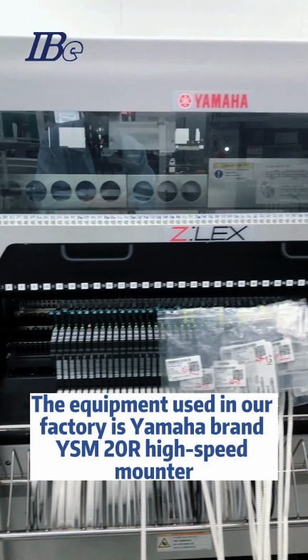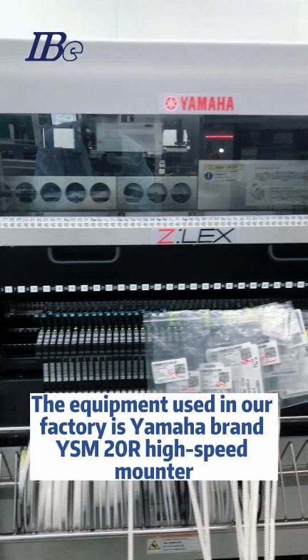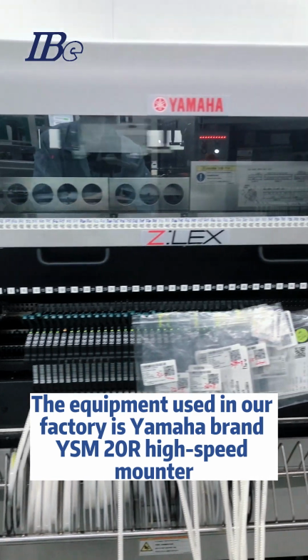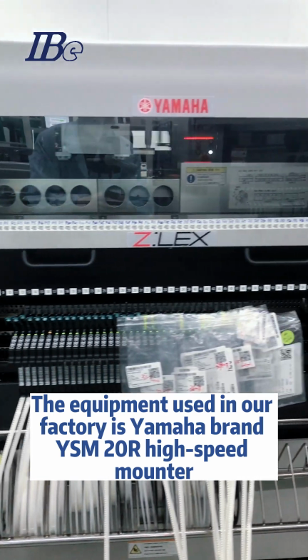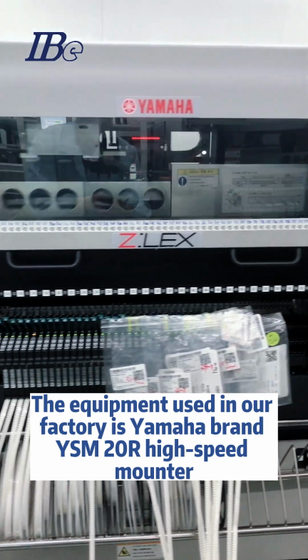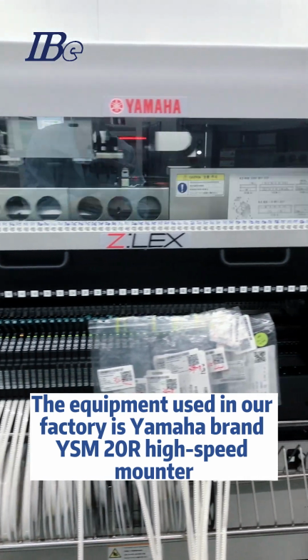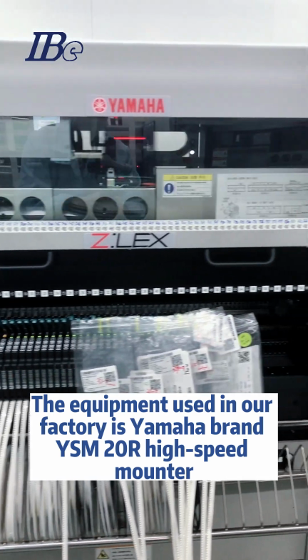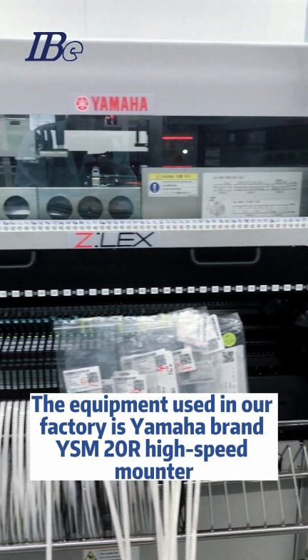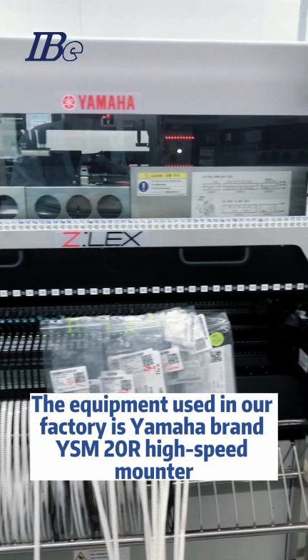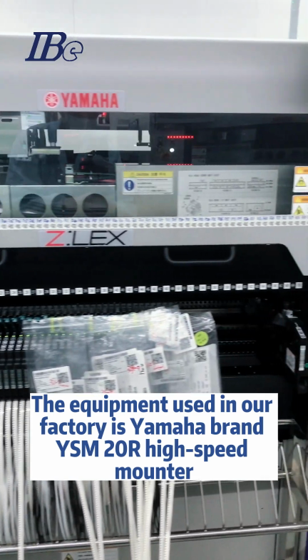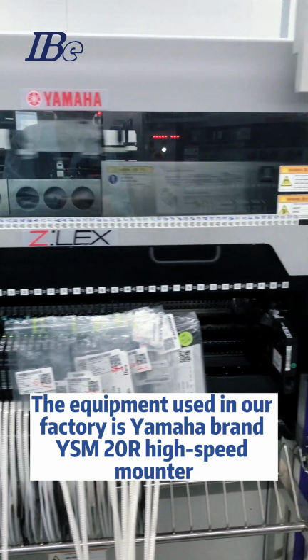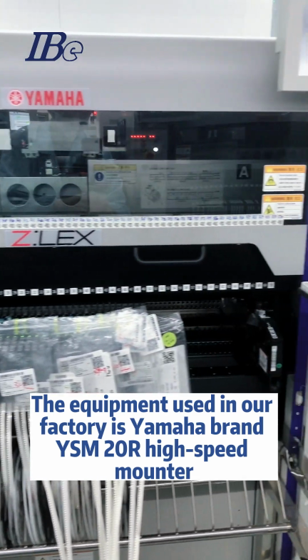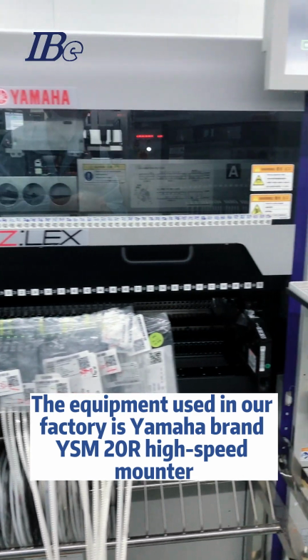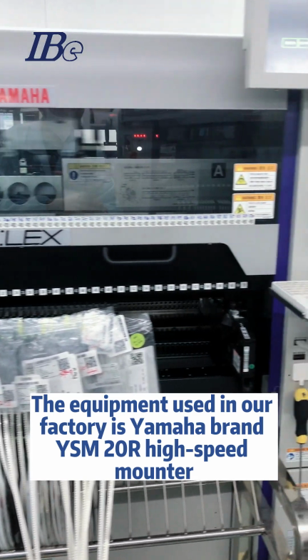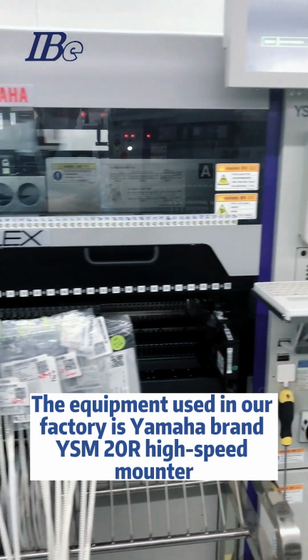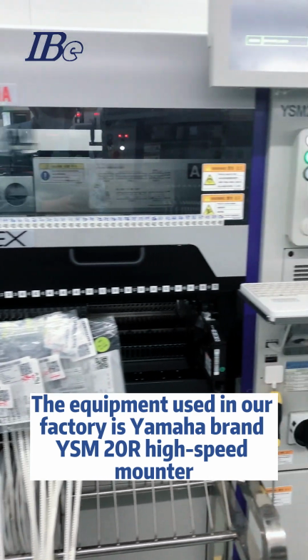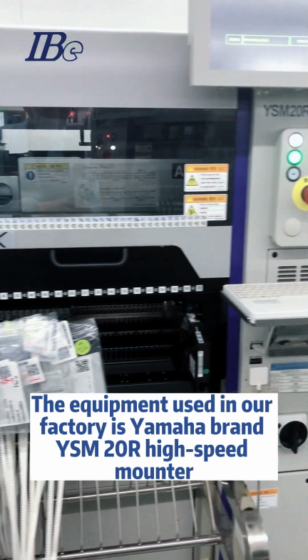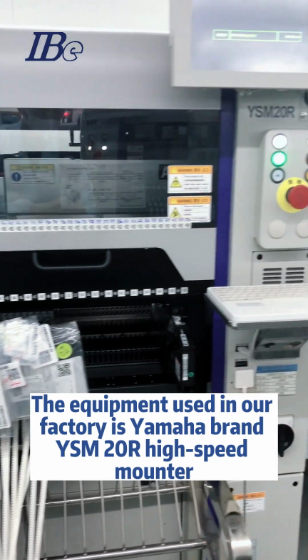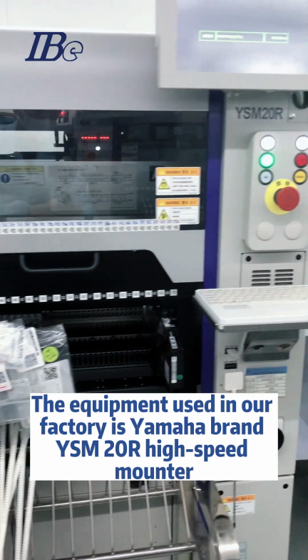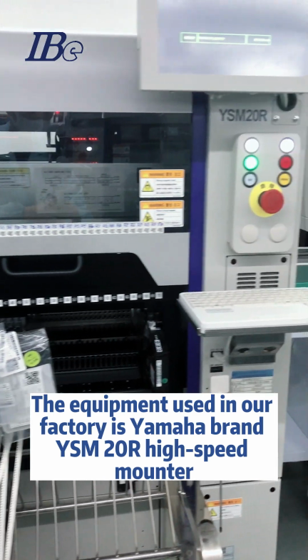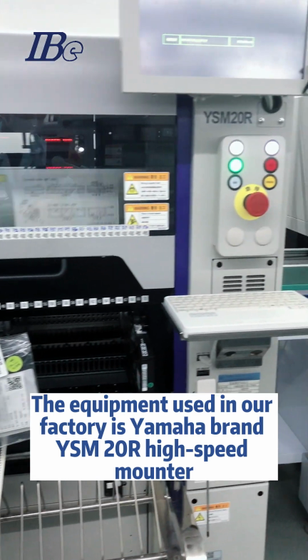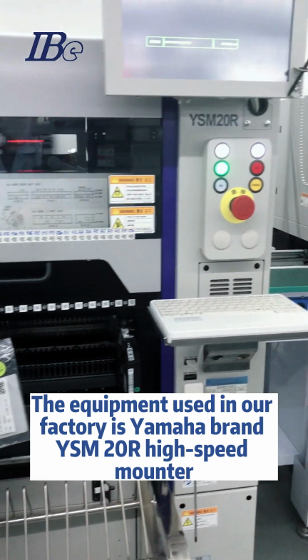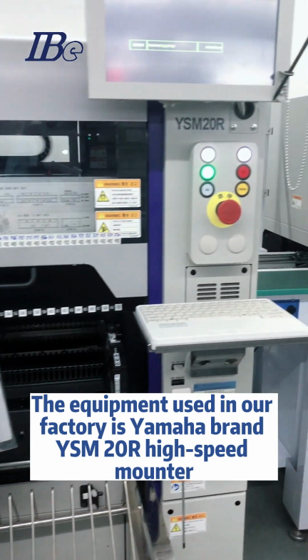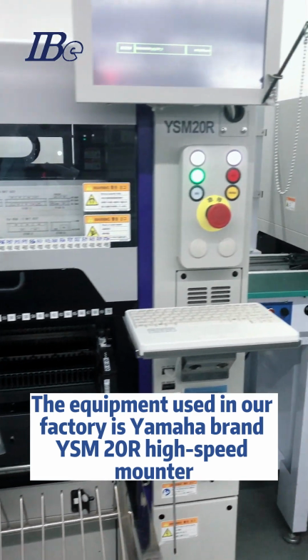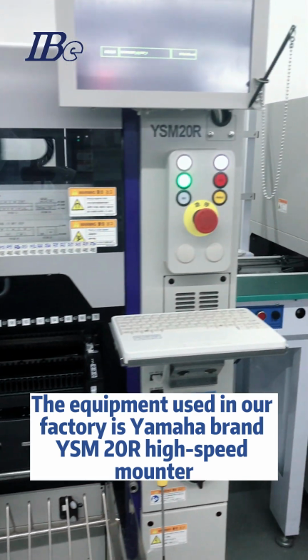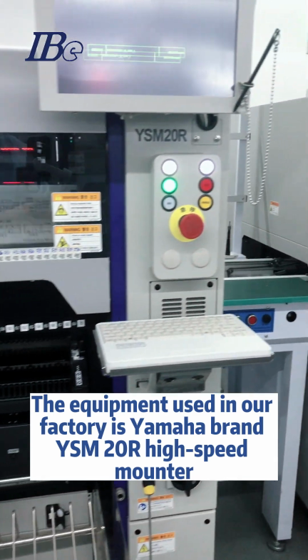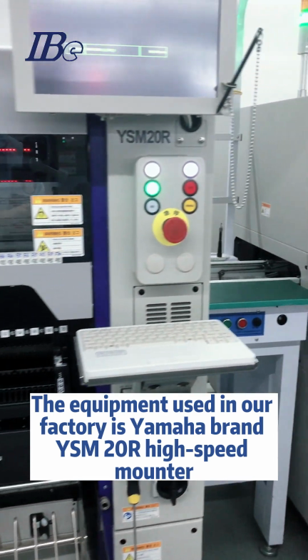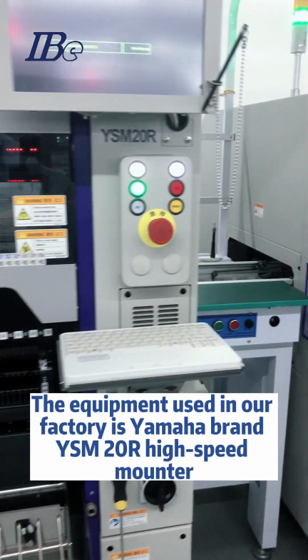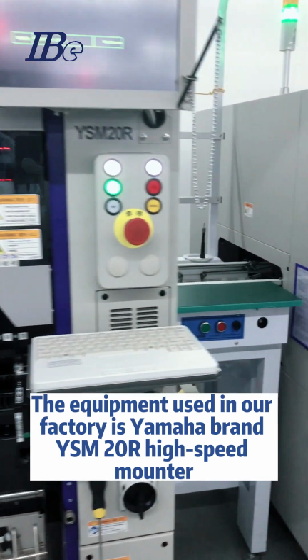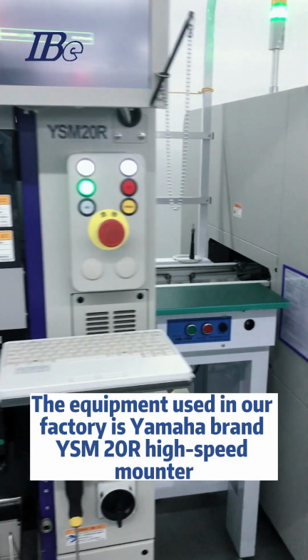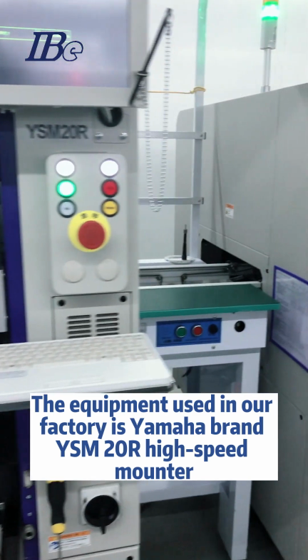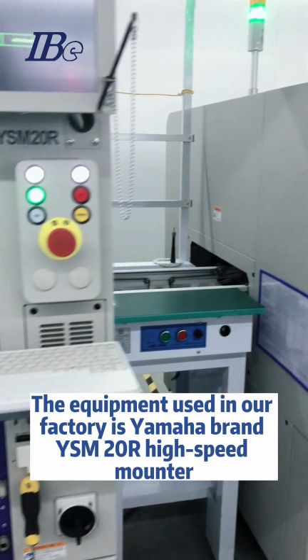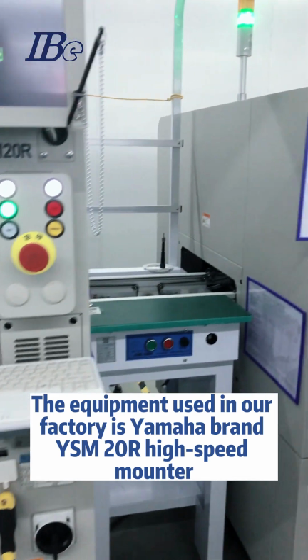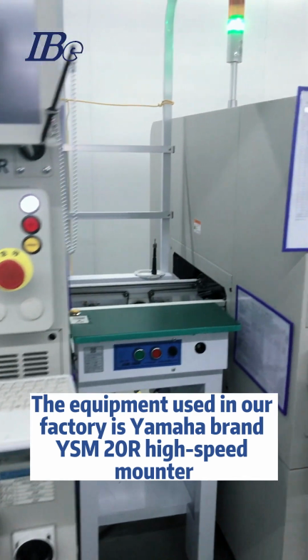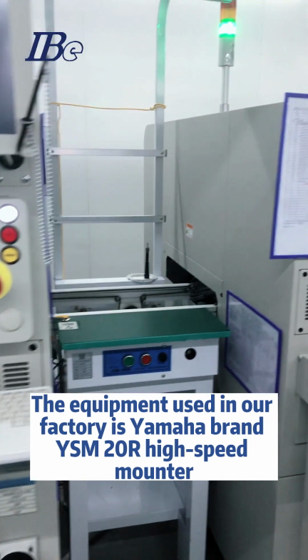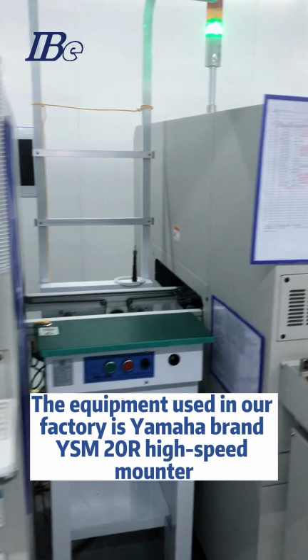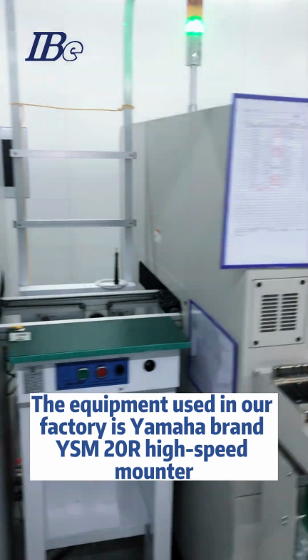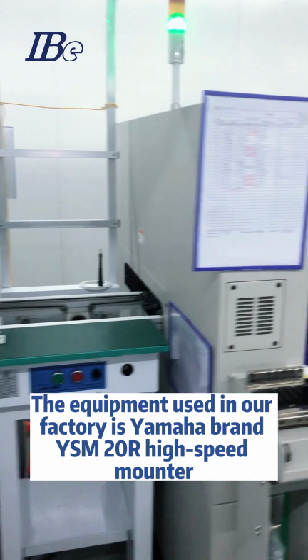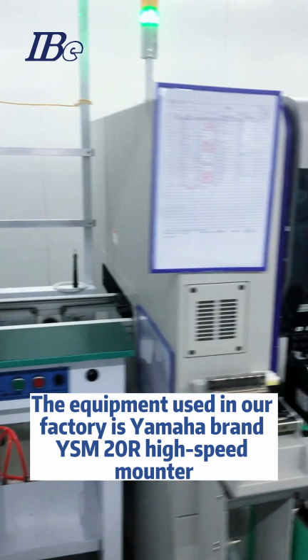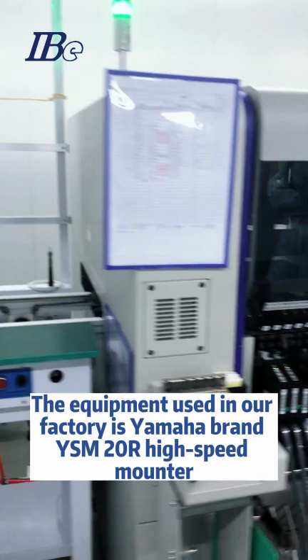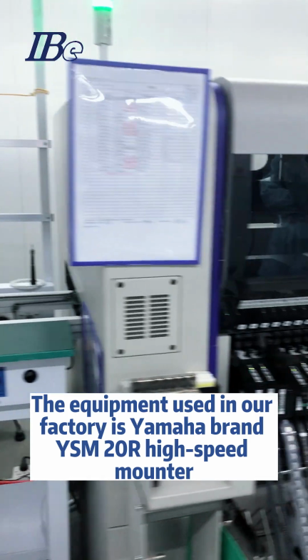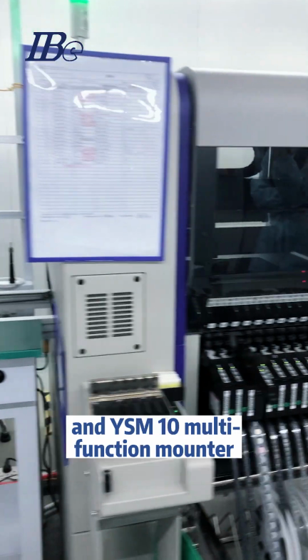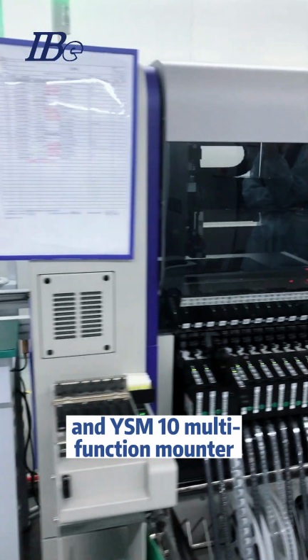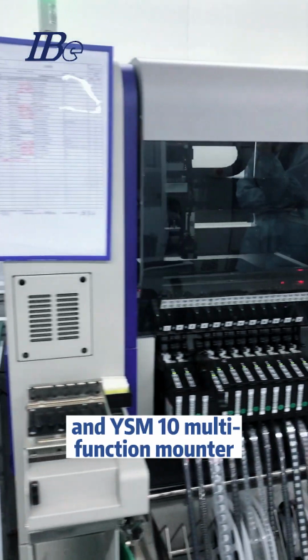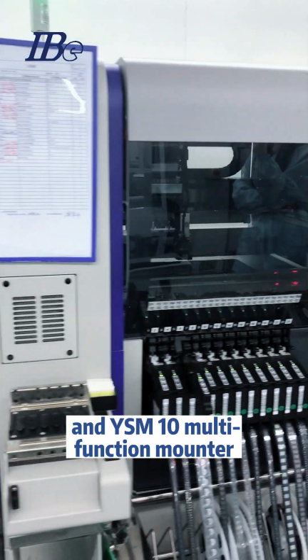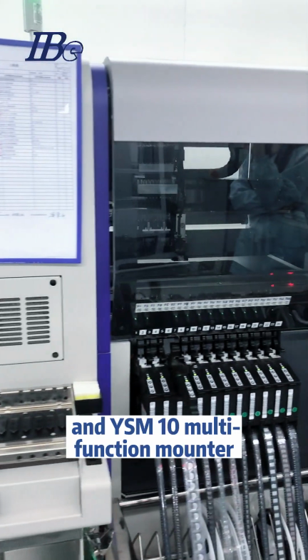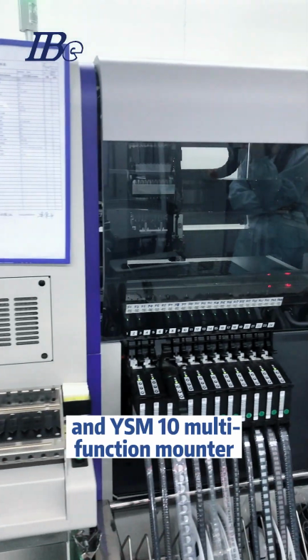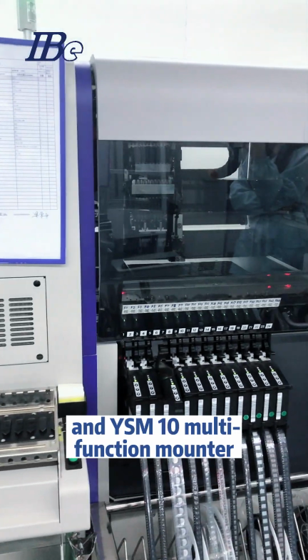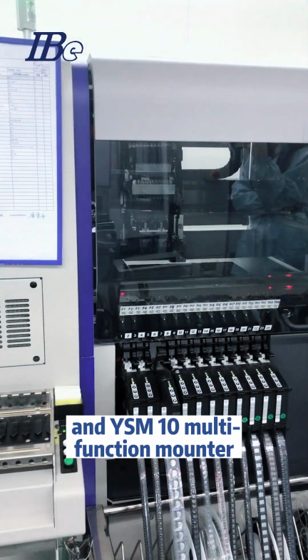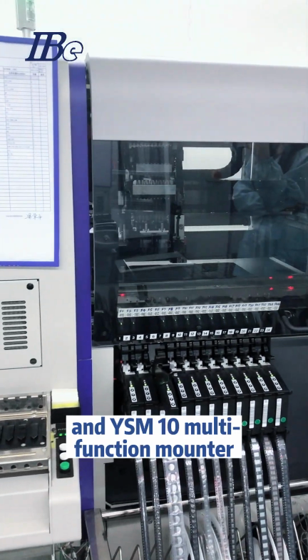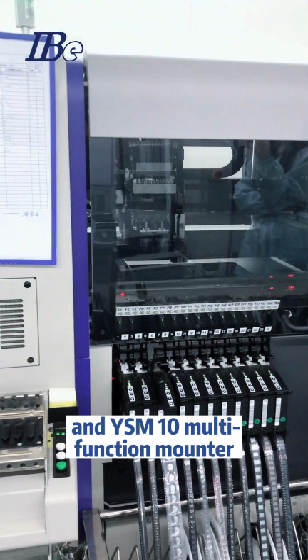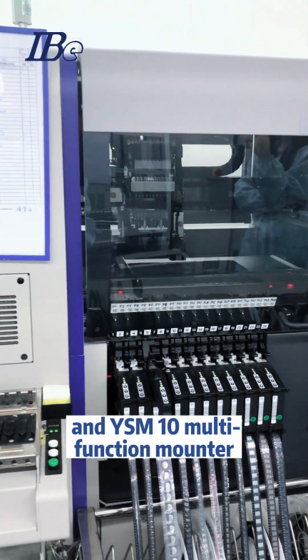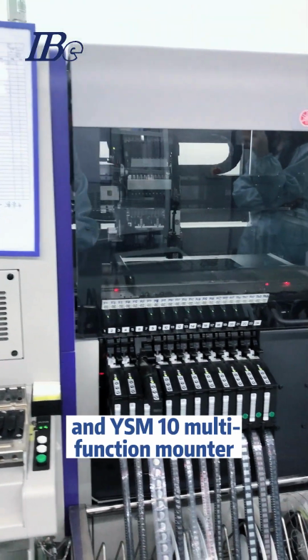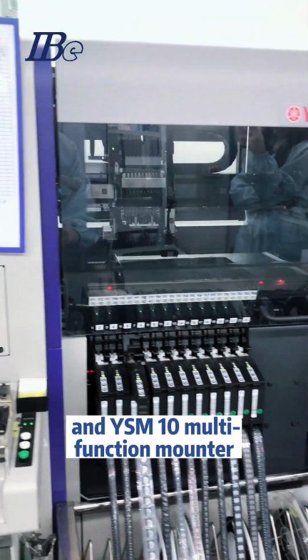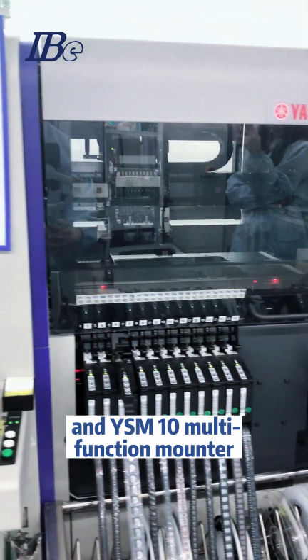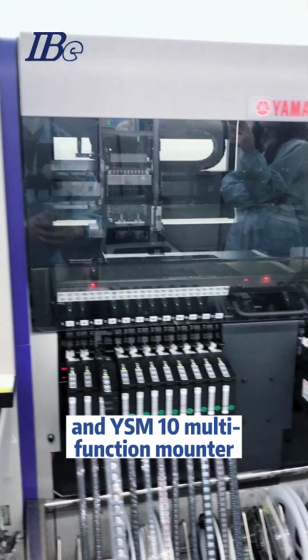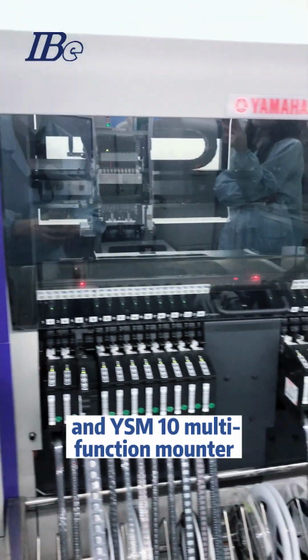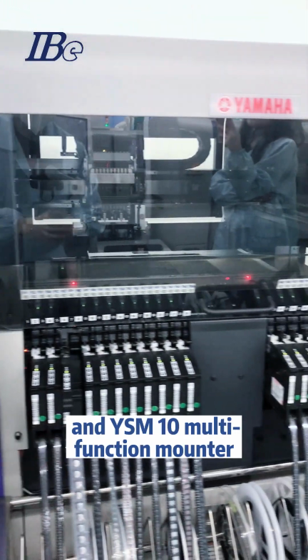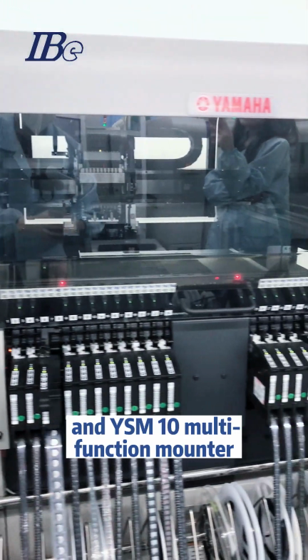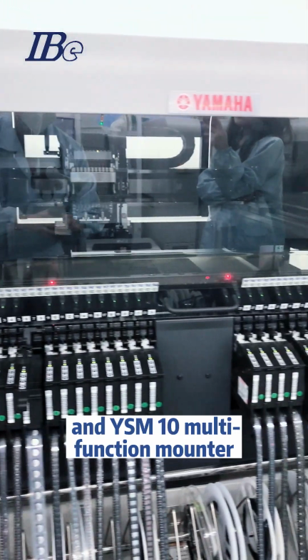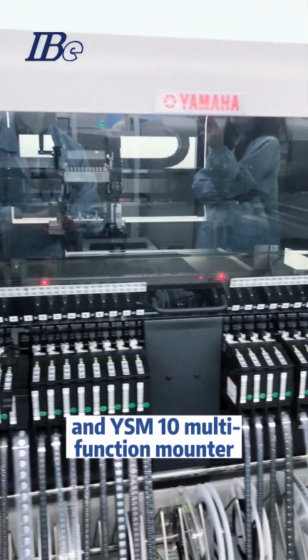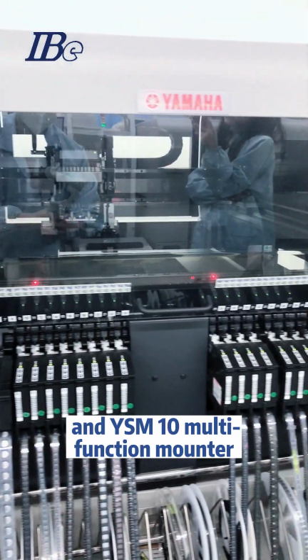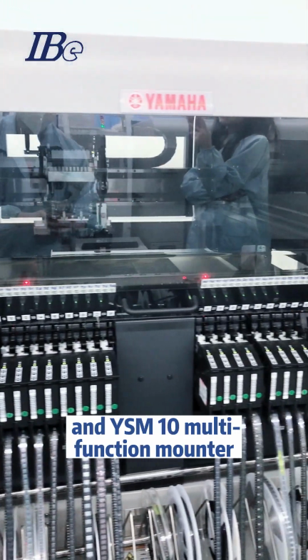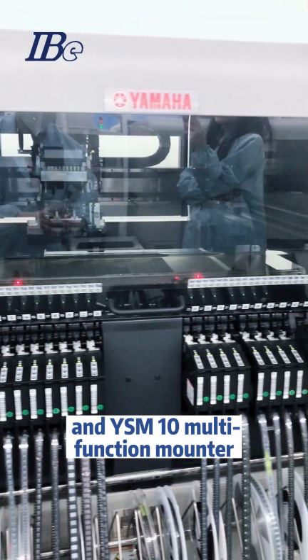The equipment used in our factory is Yamaha brand YSM20R high-speed mounter and YSM10 multifunction mounter.